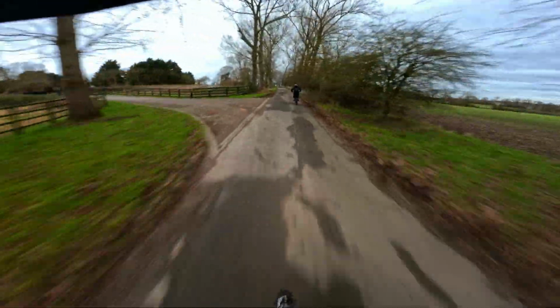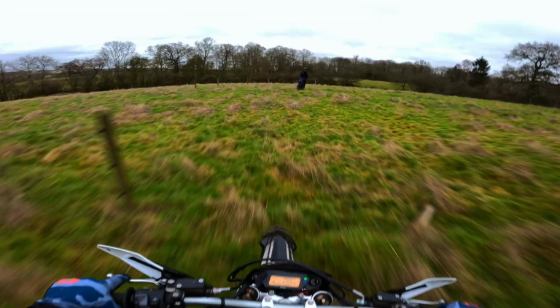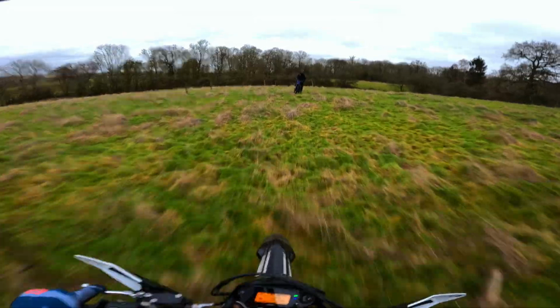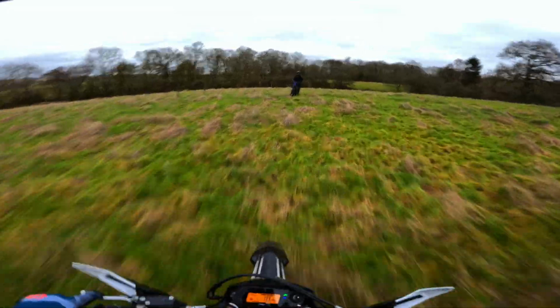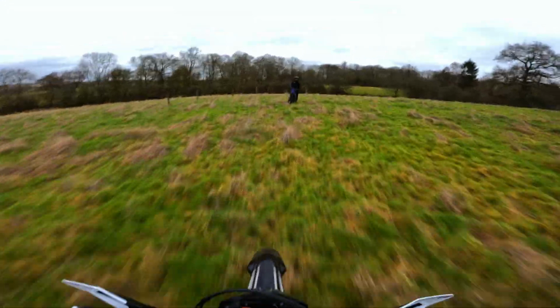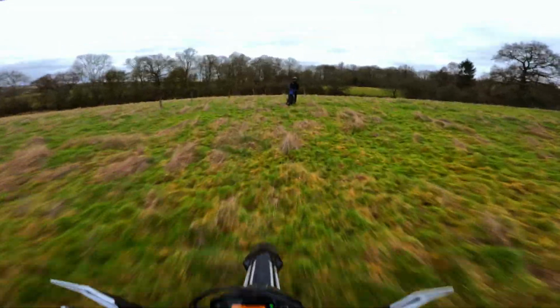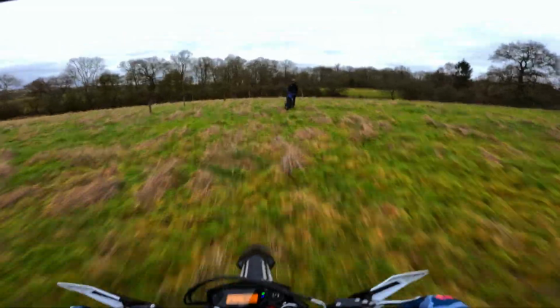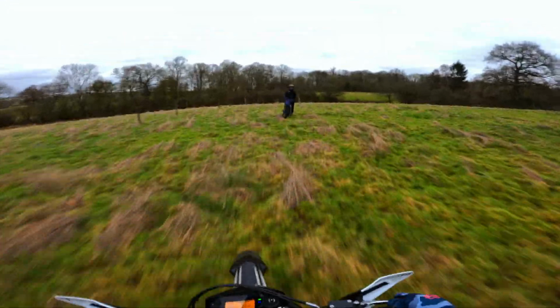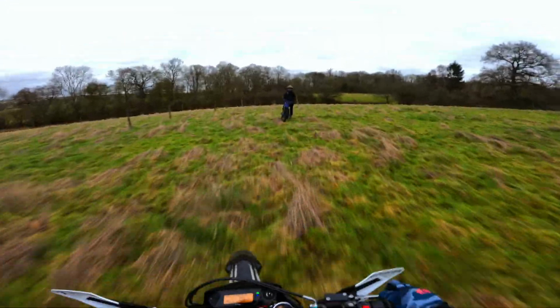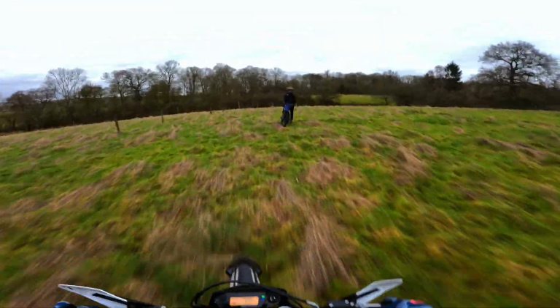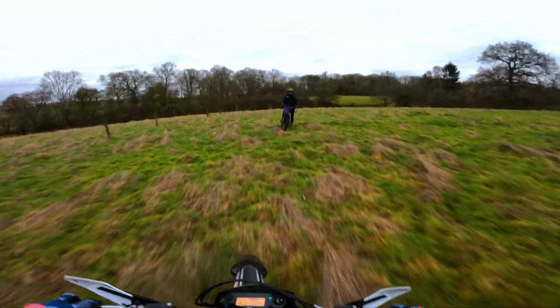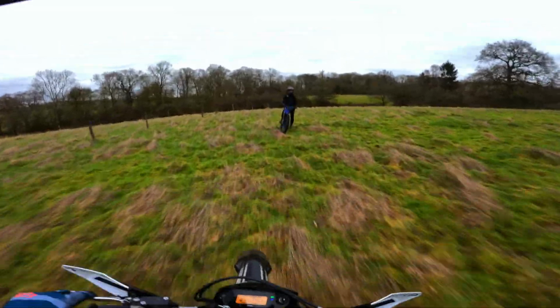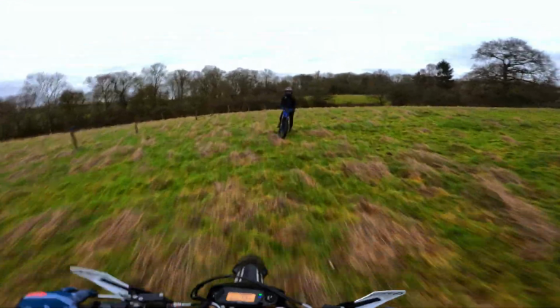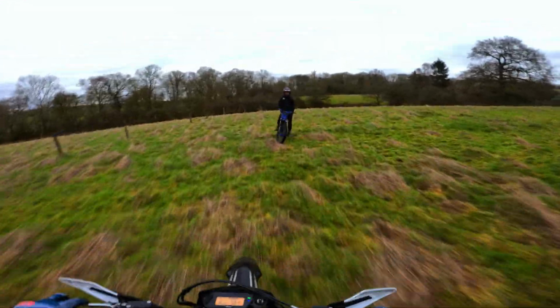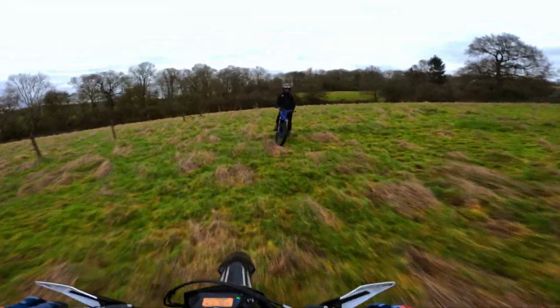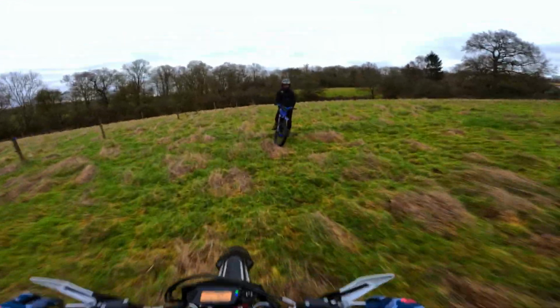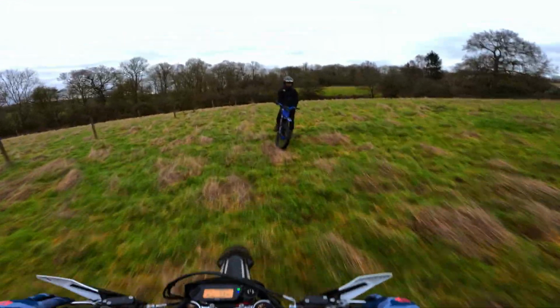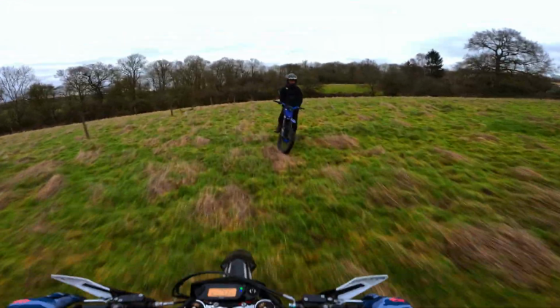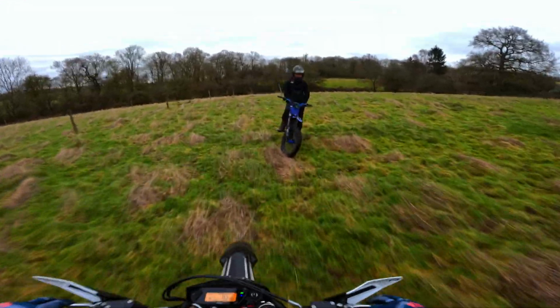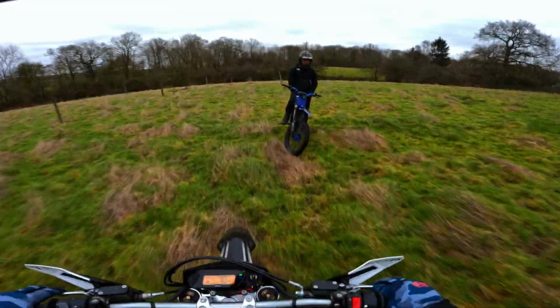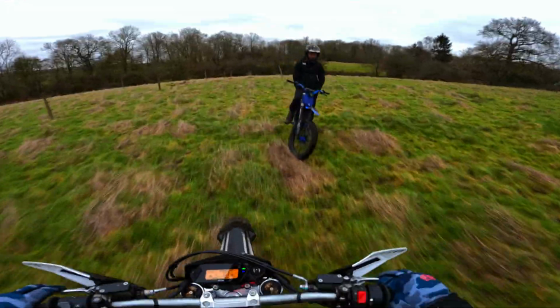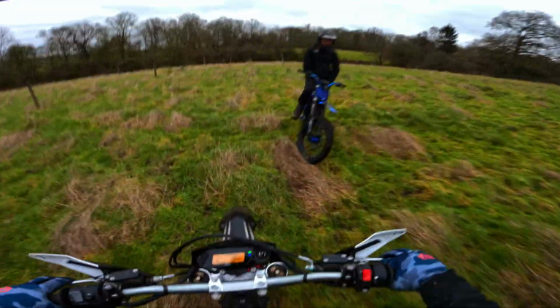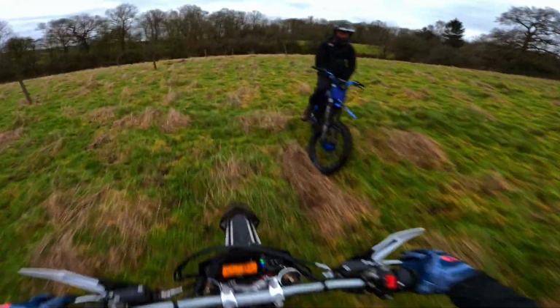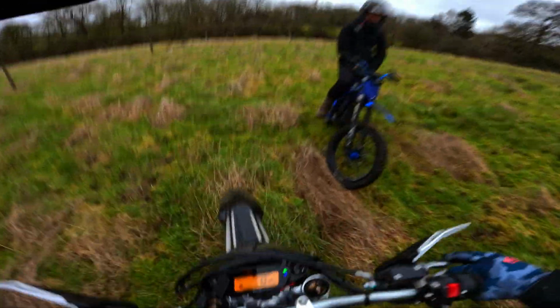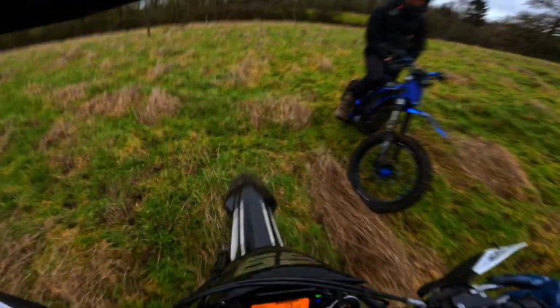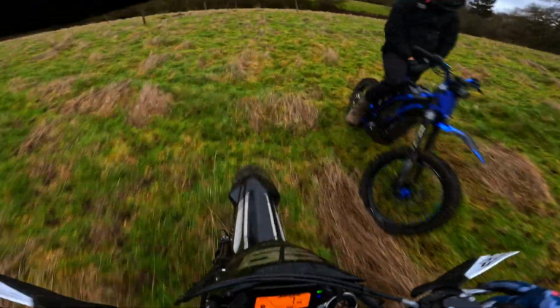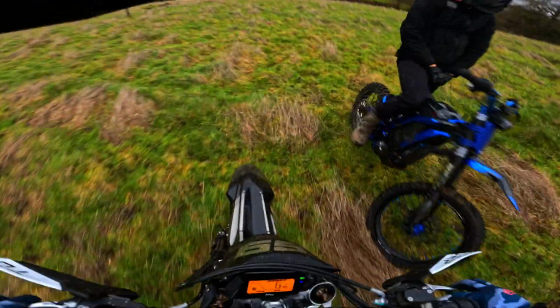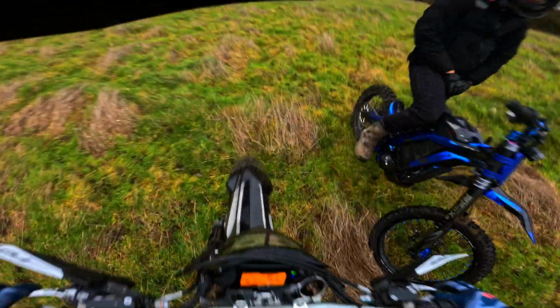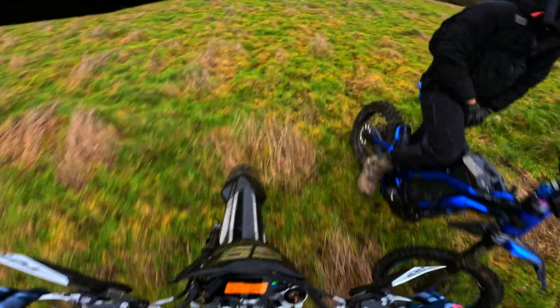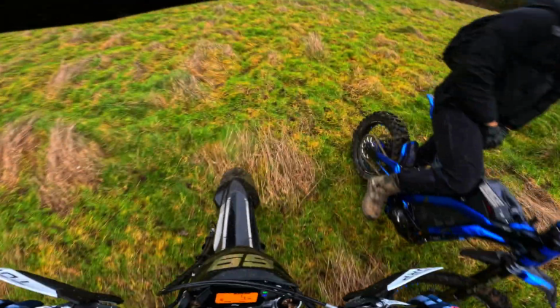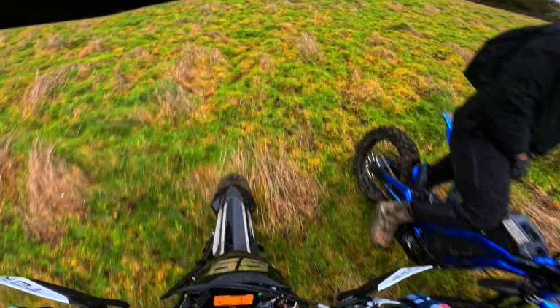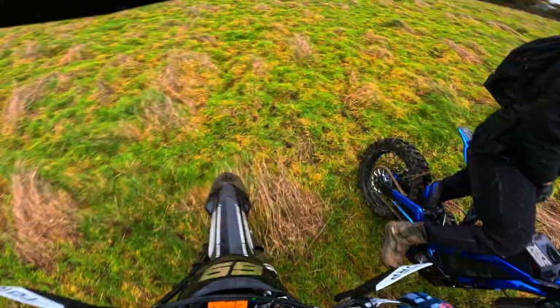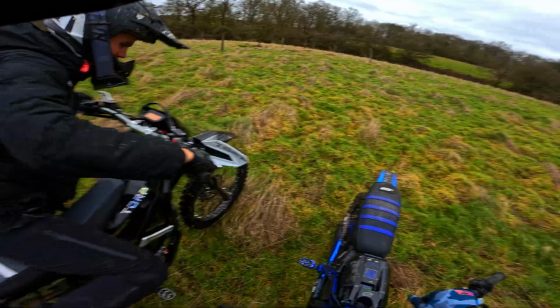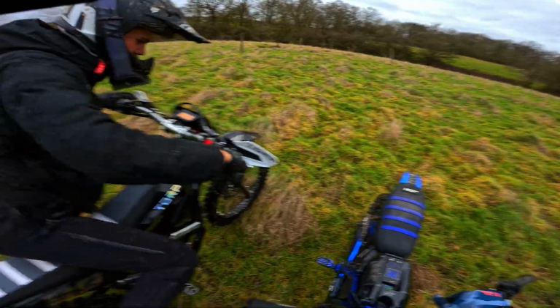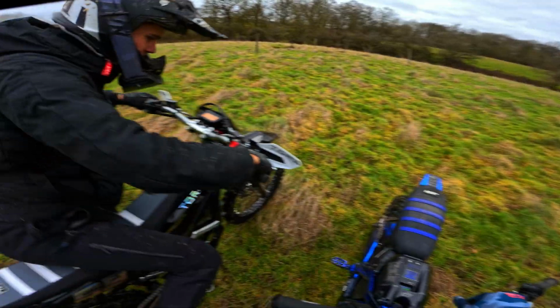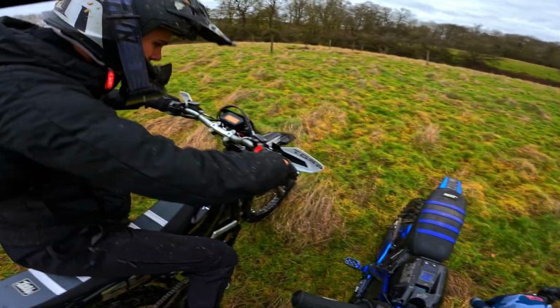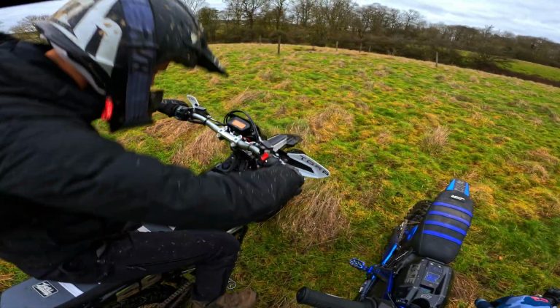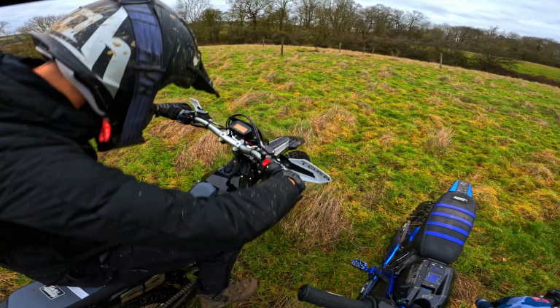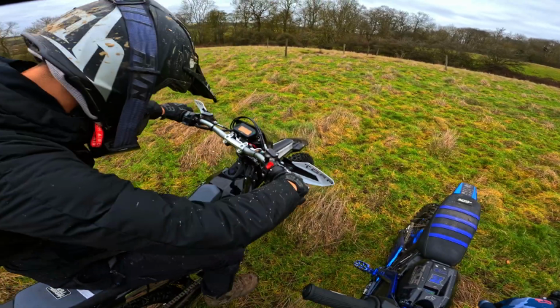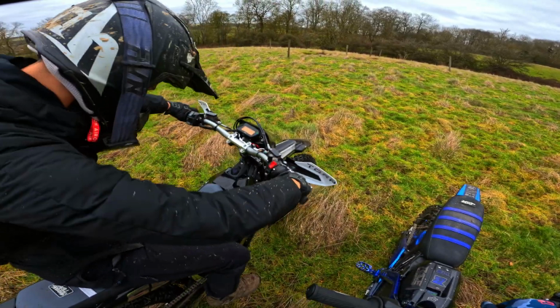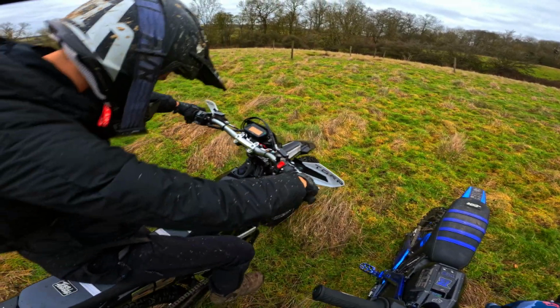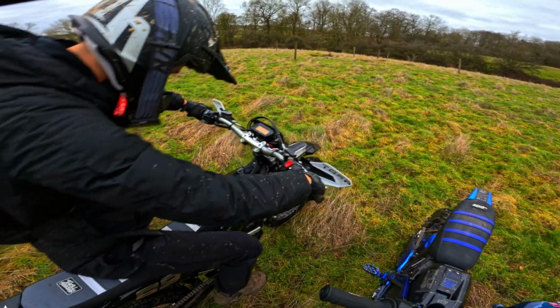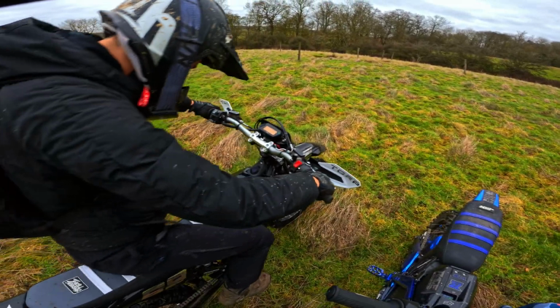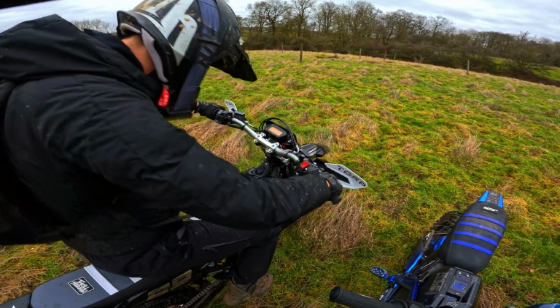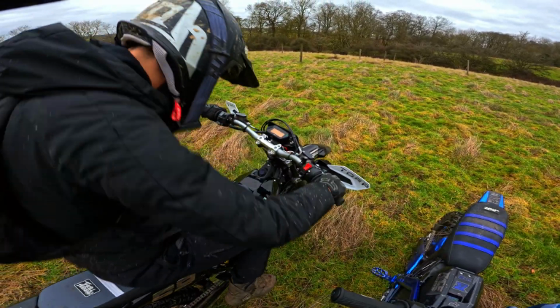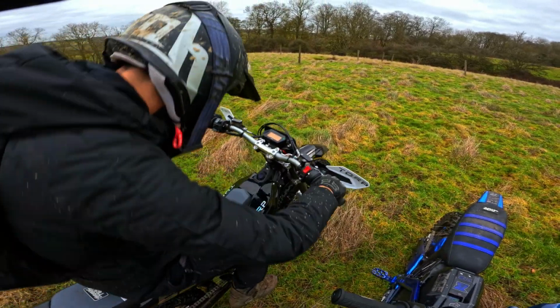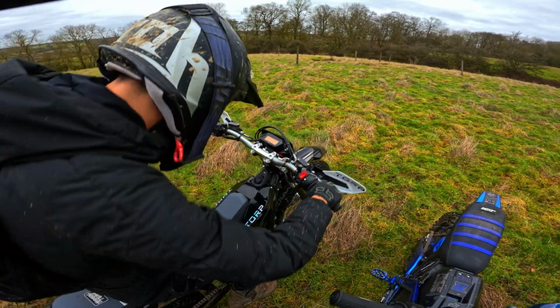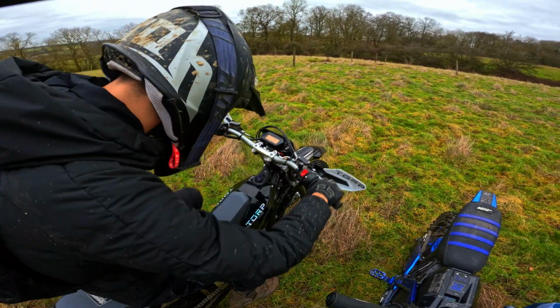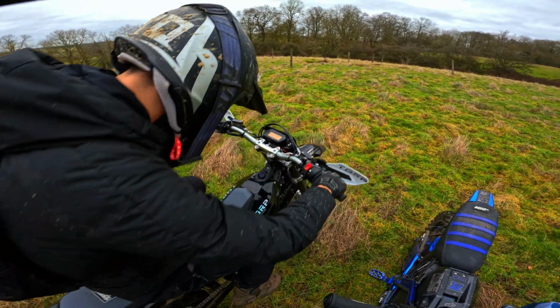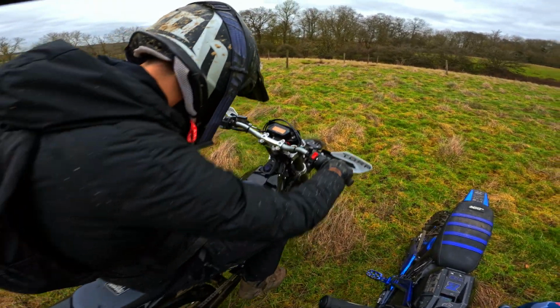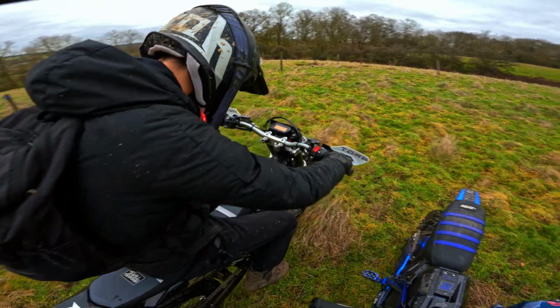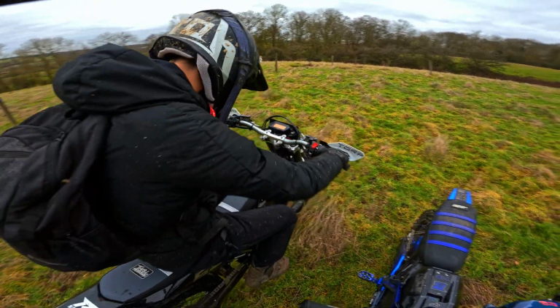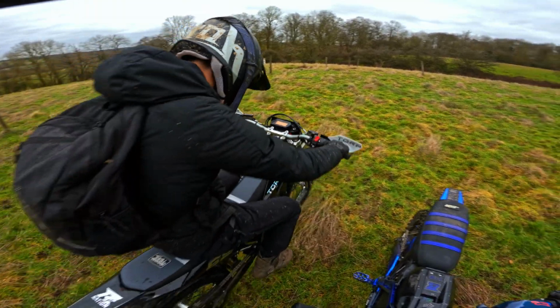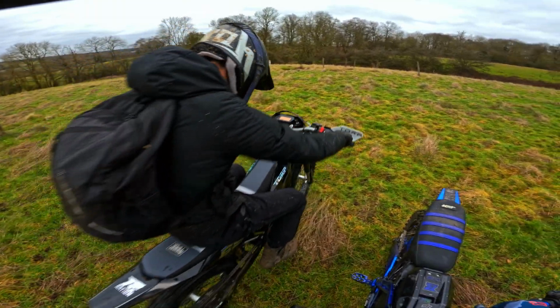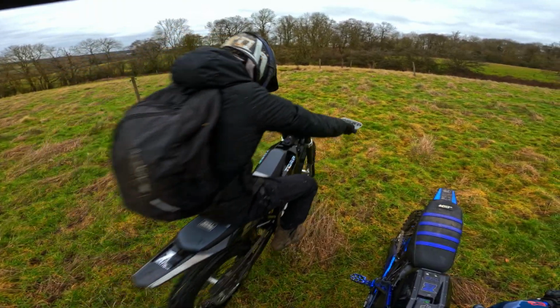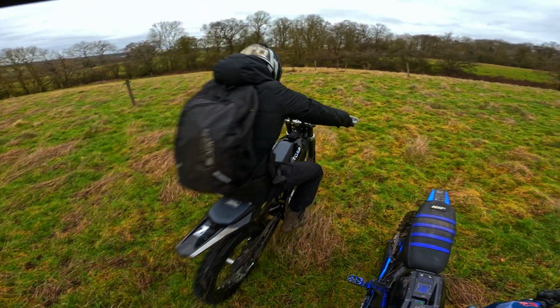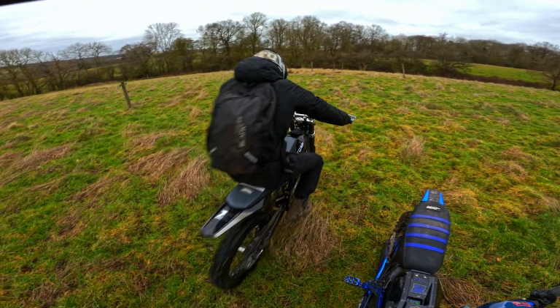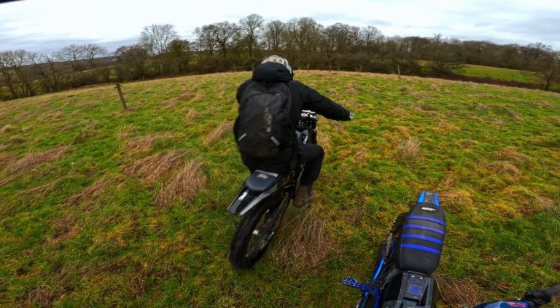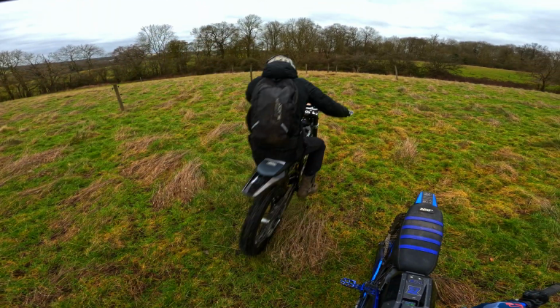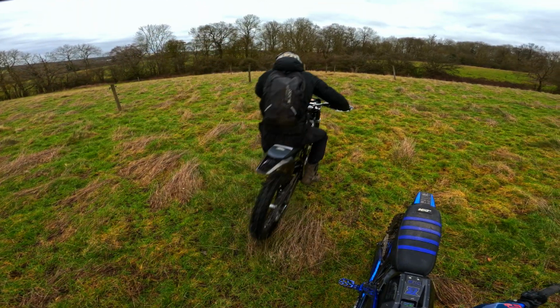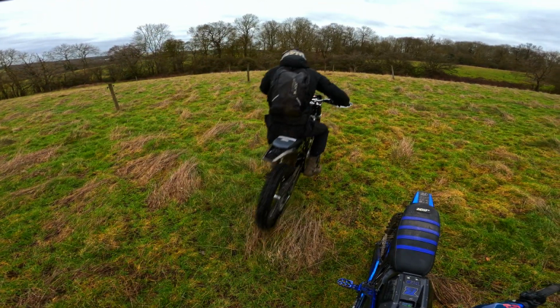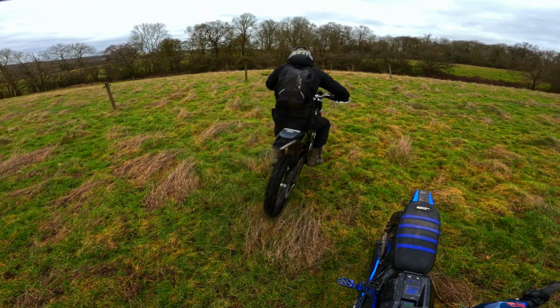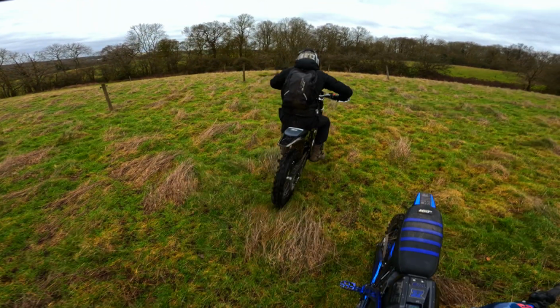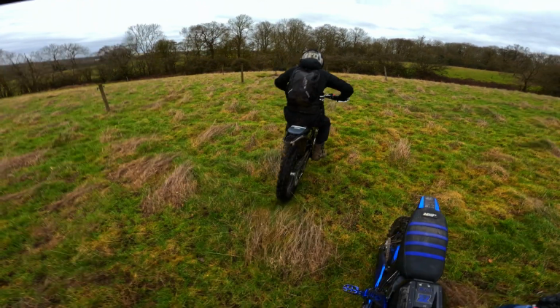I can feel how much traction I've got on this with these tyres at this pressure — it's got so much traction.